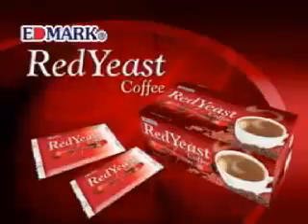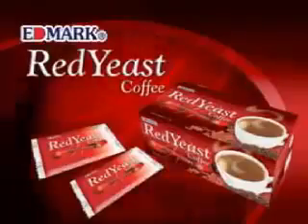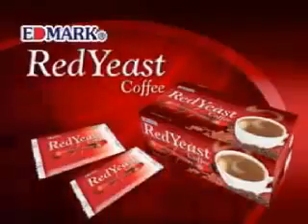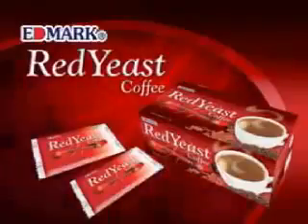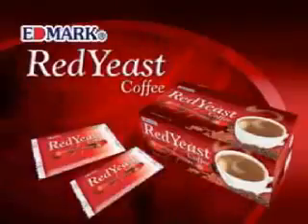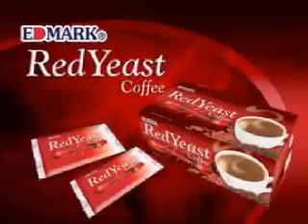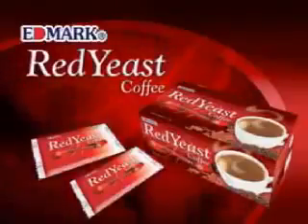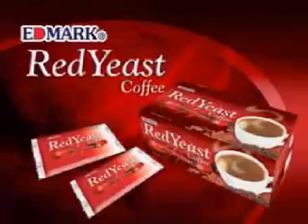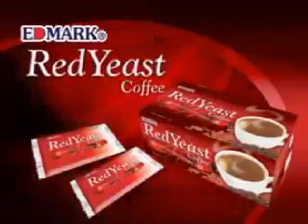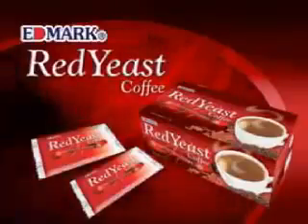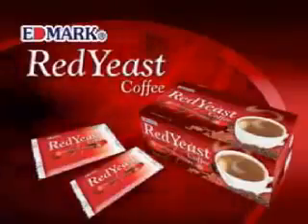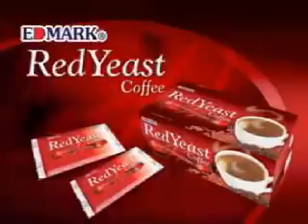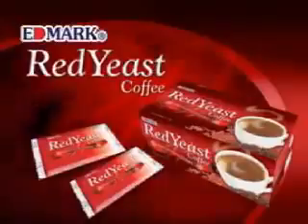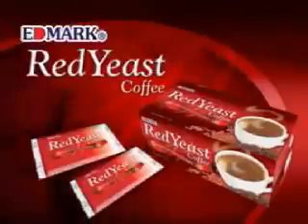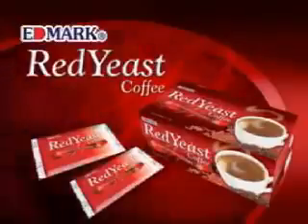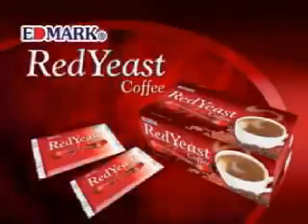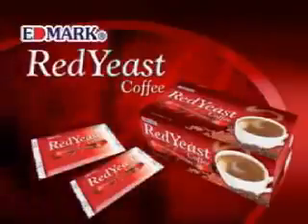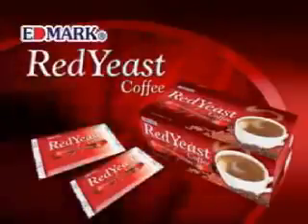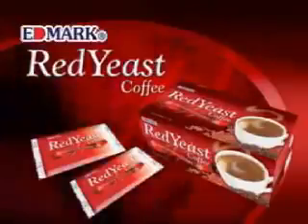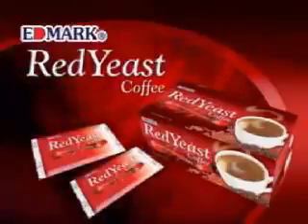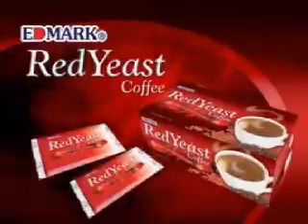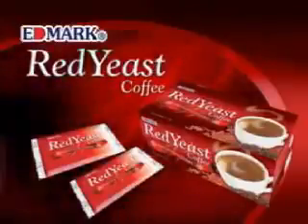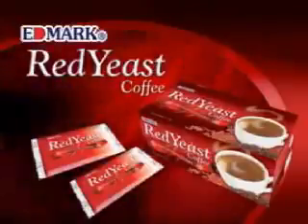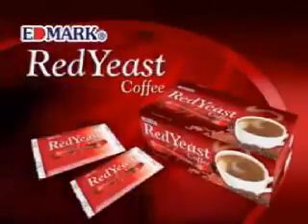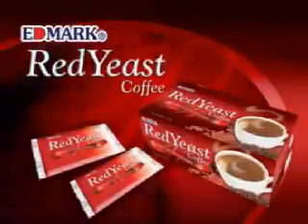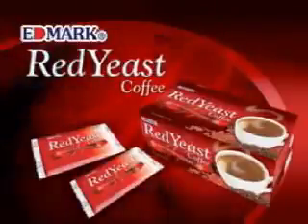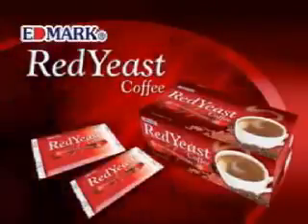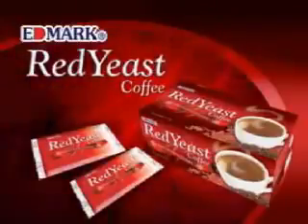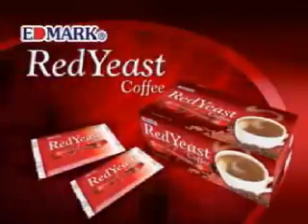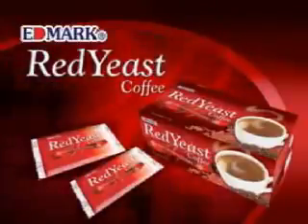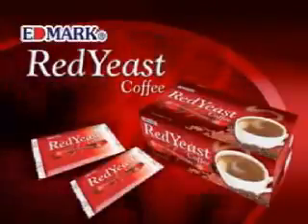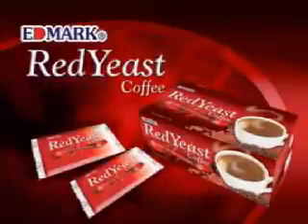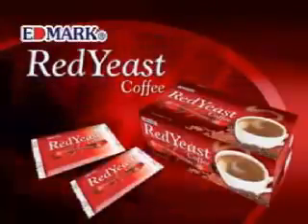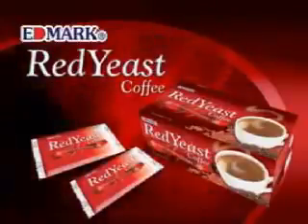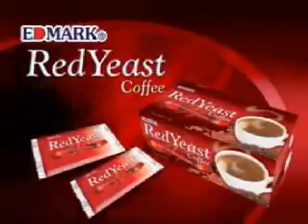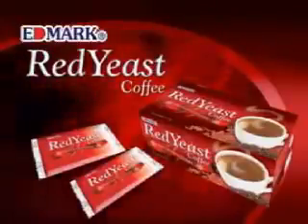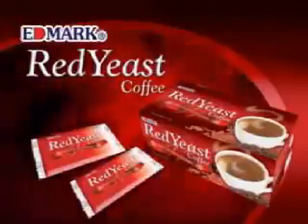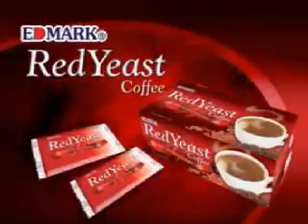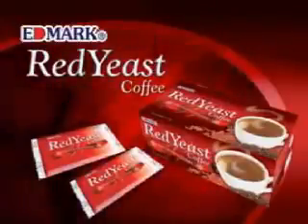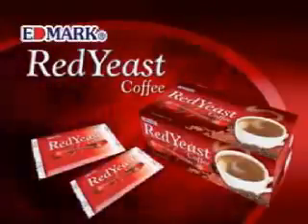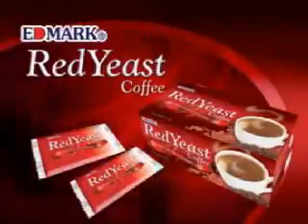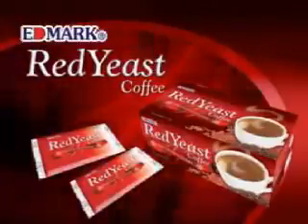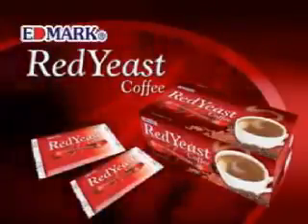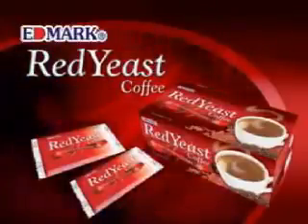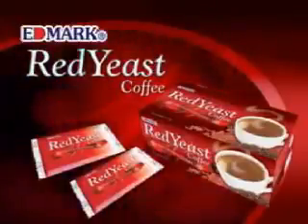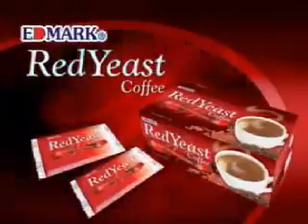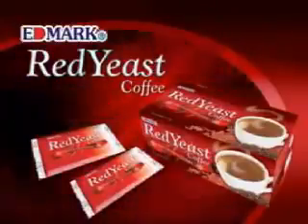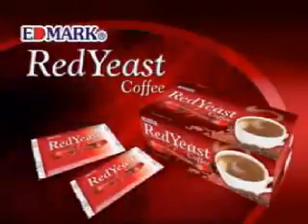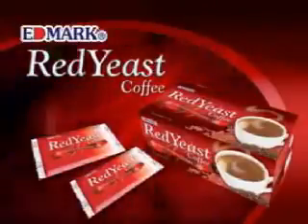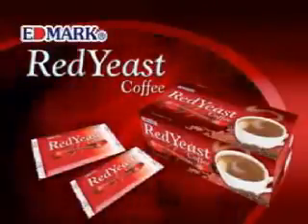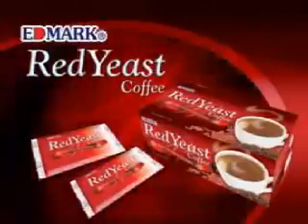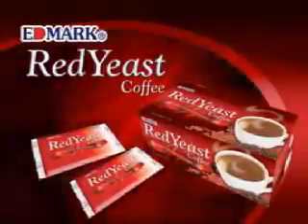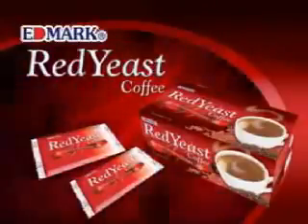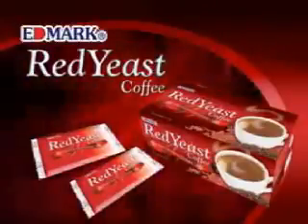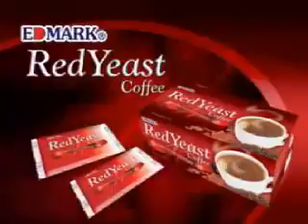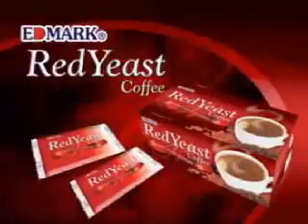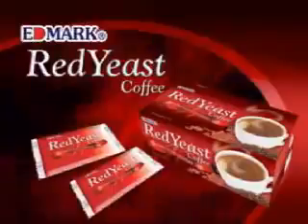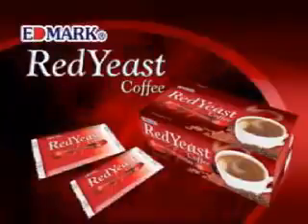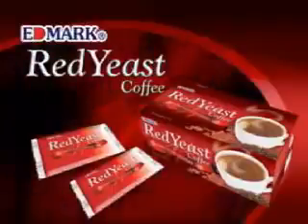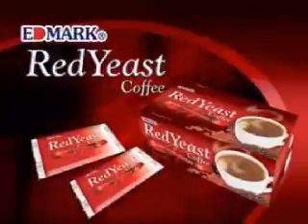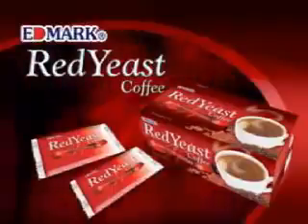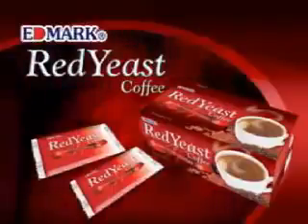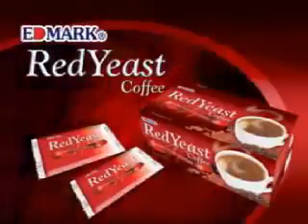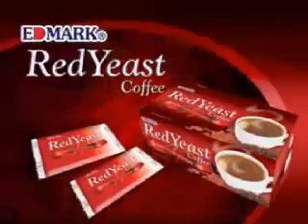Healthy coffee has never tasted this better. Red yeast coffee is another outstanding product from Edmerc.